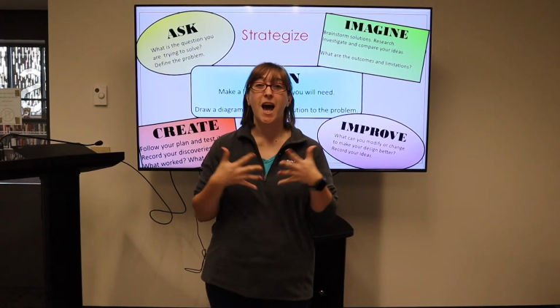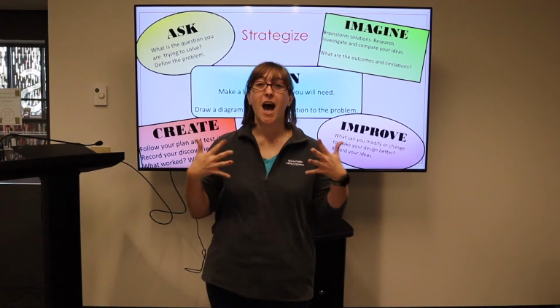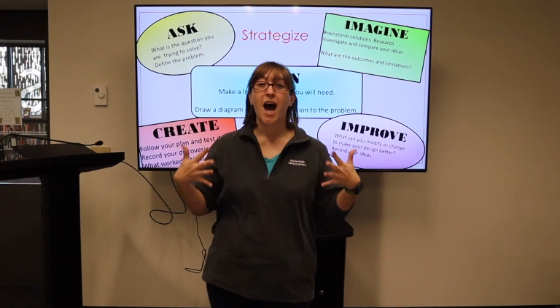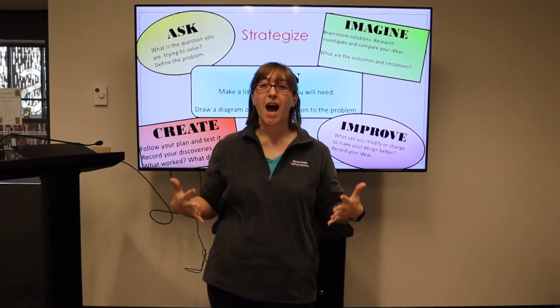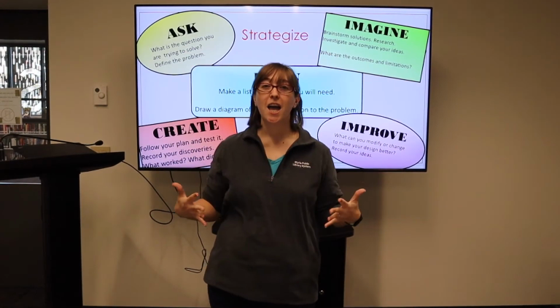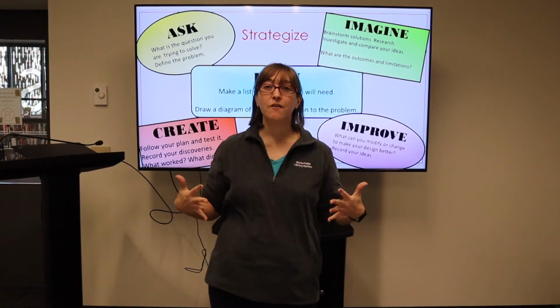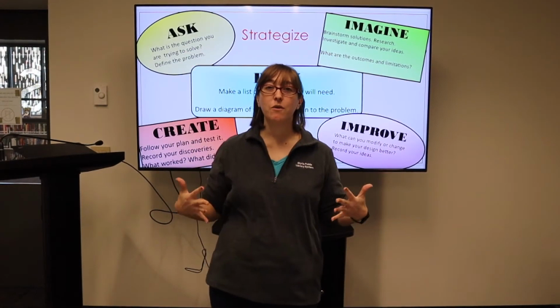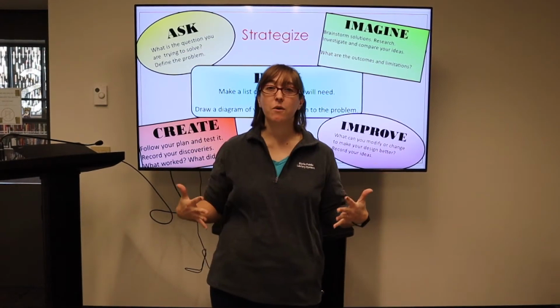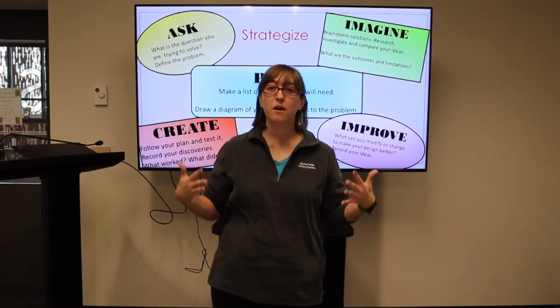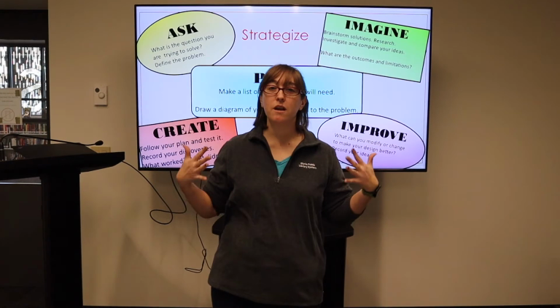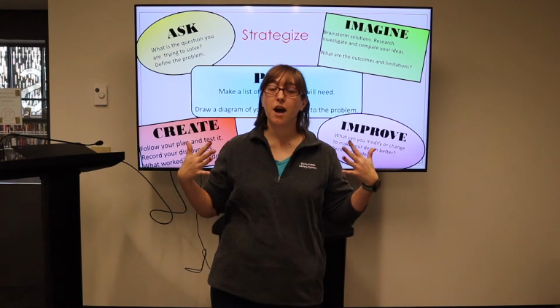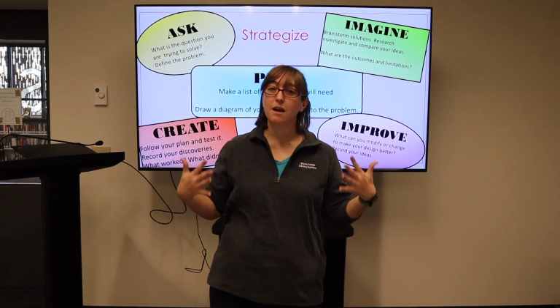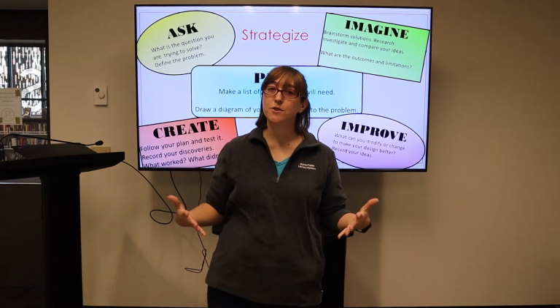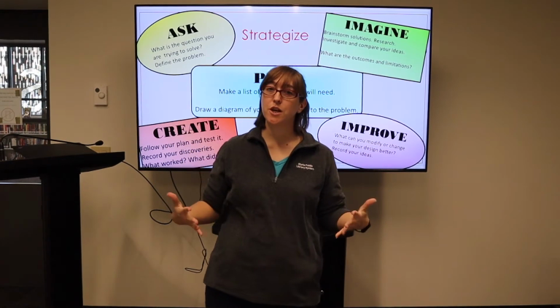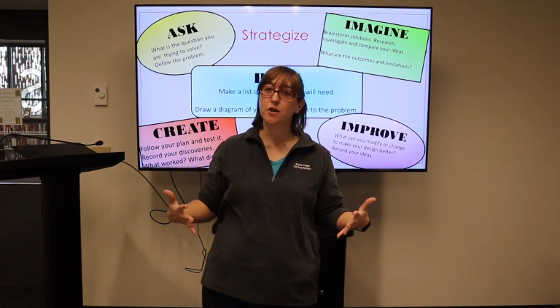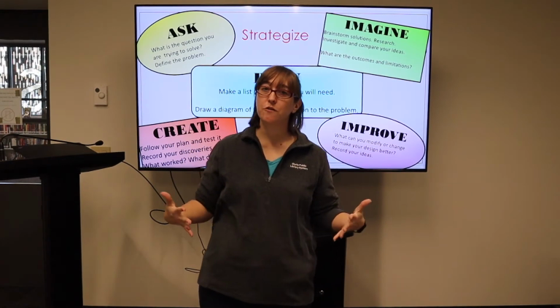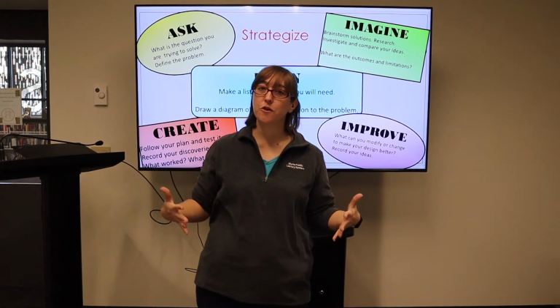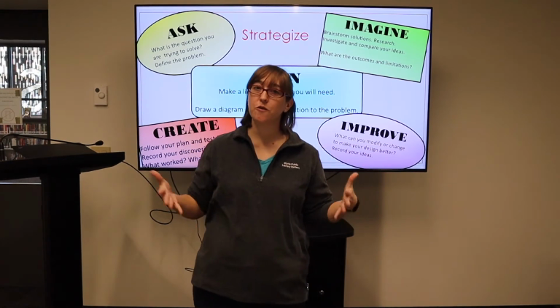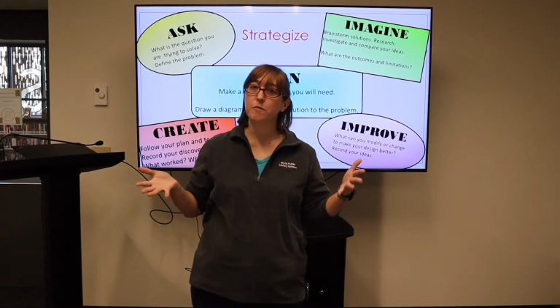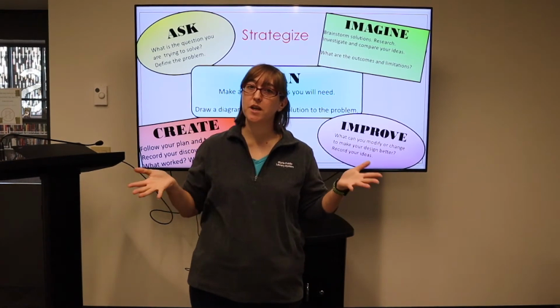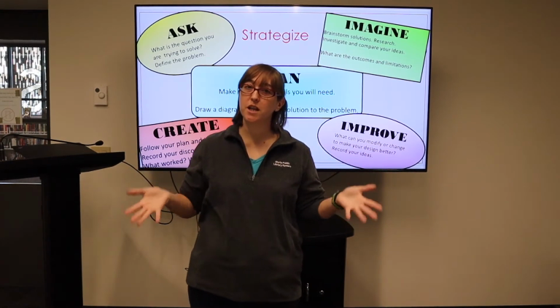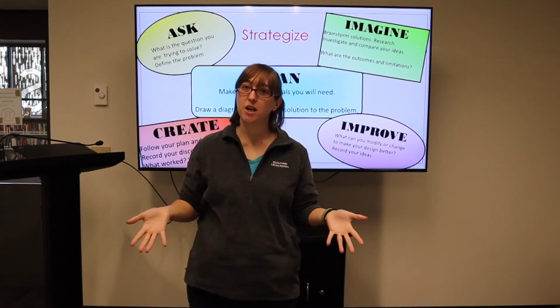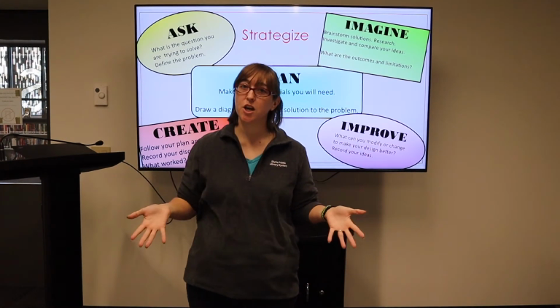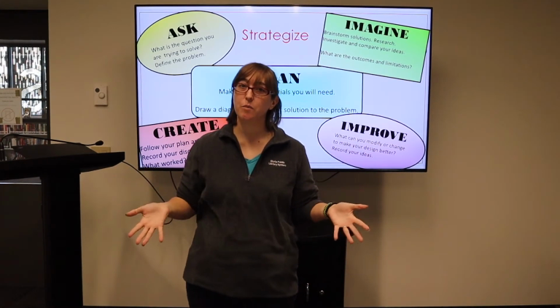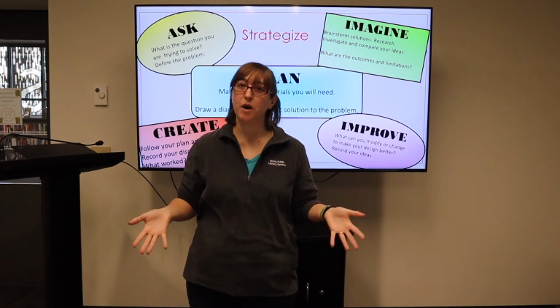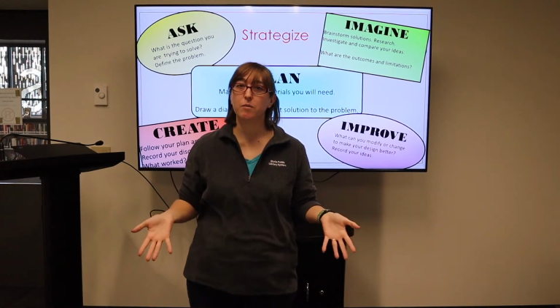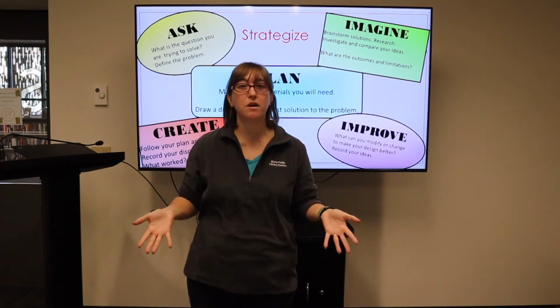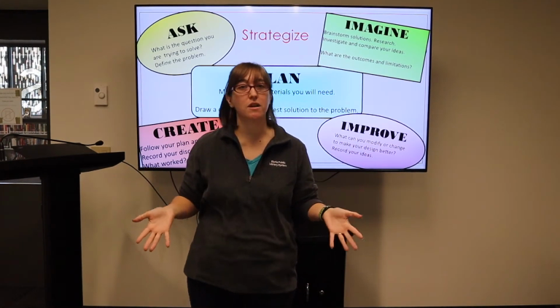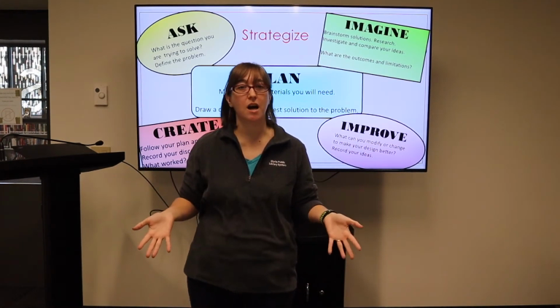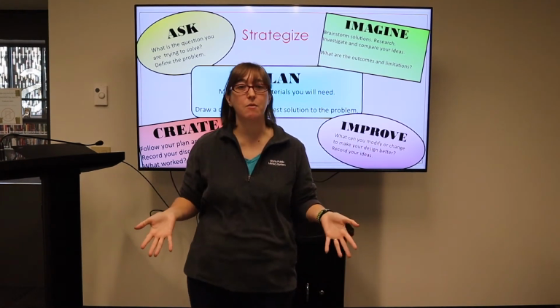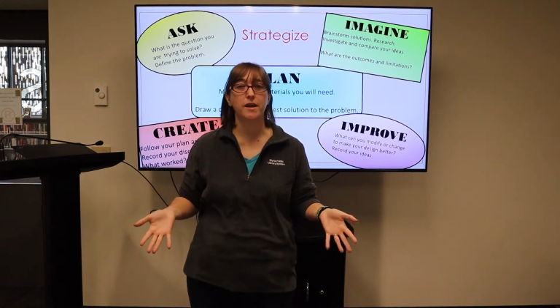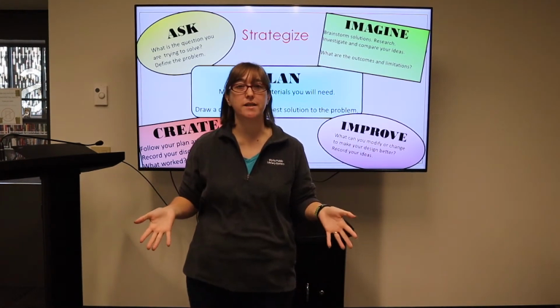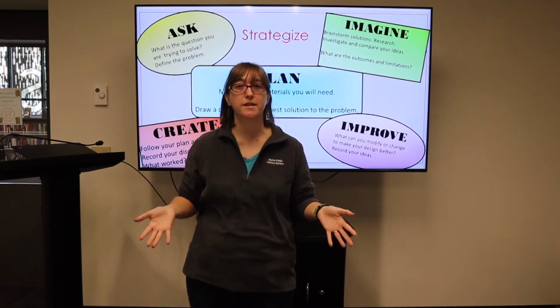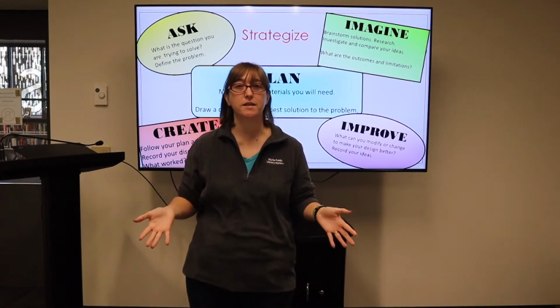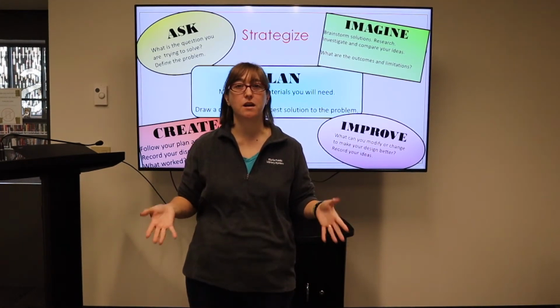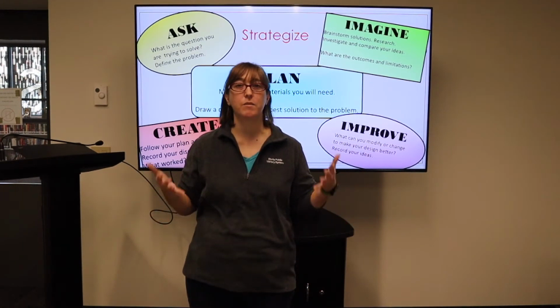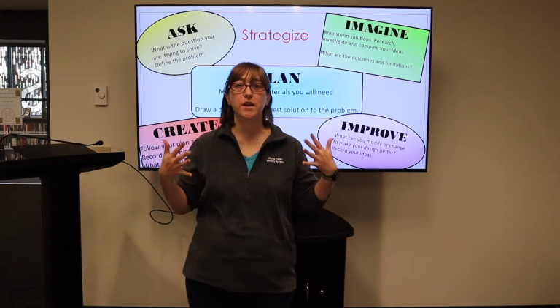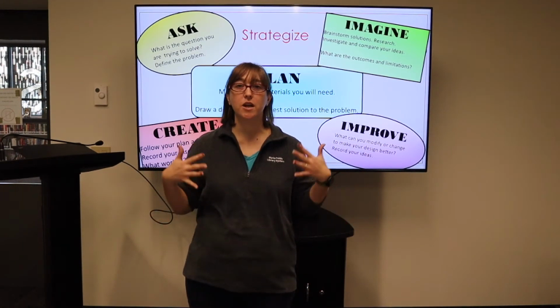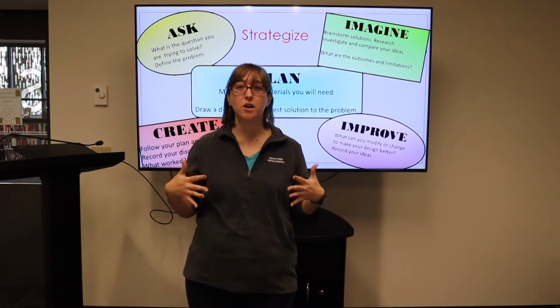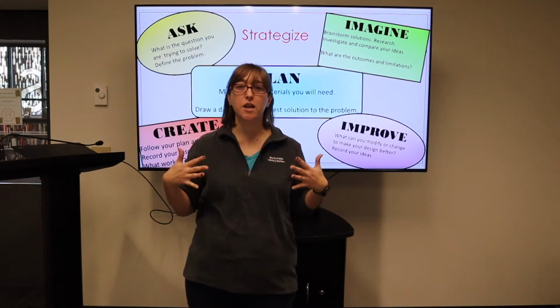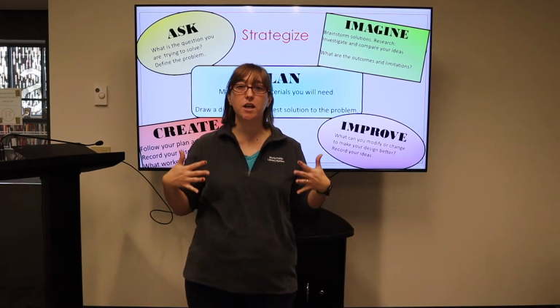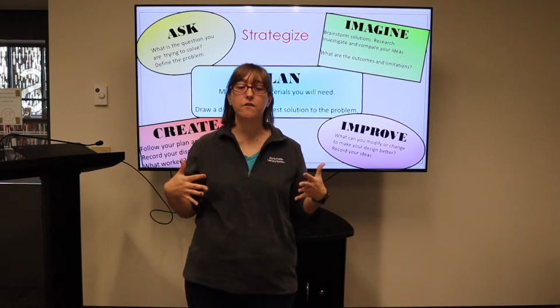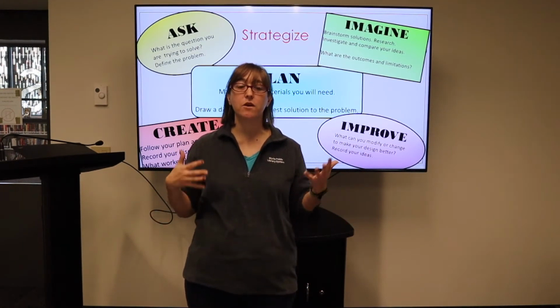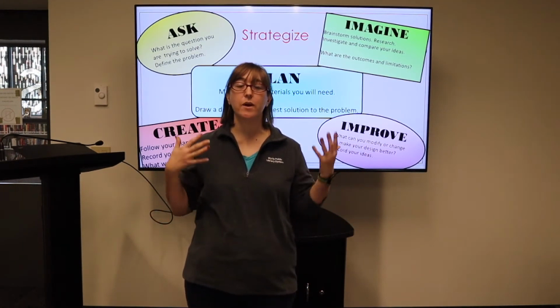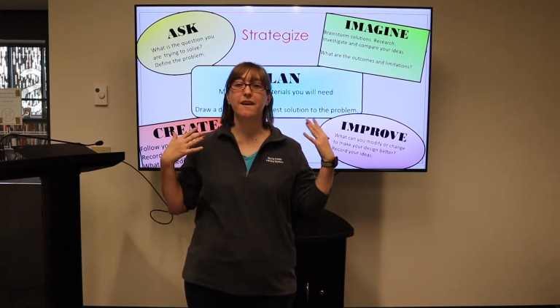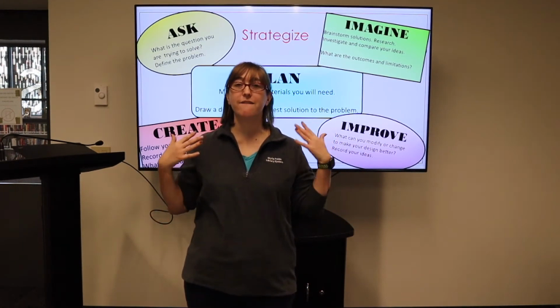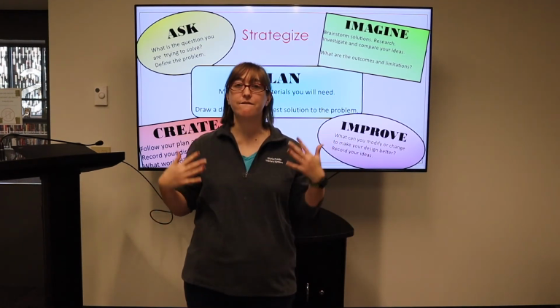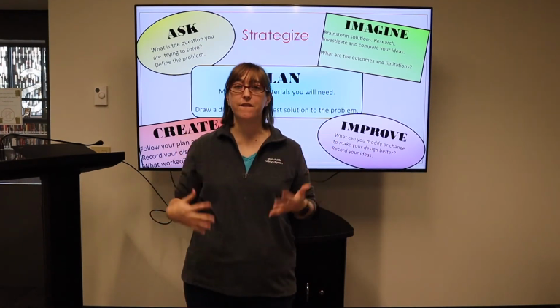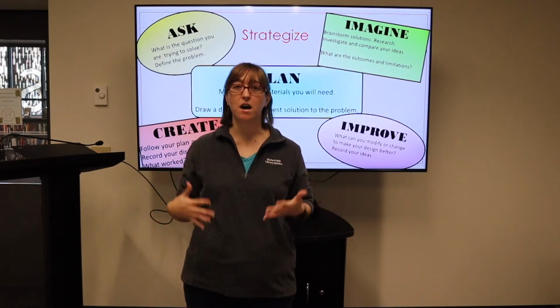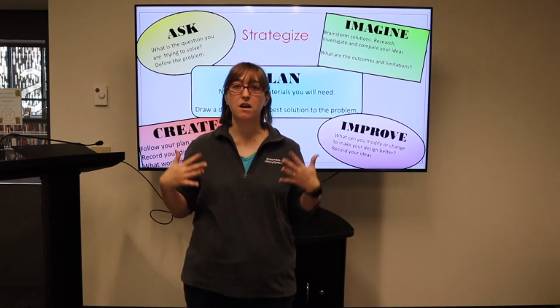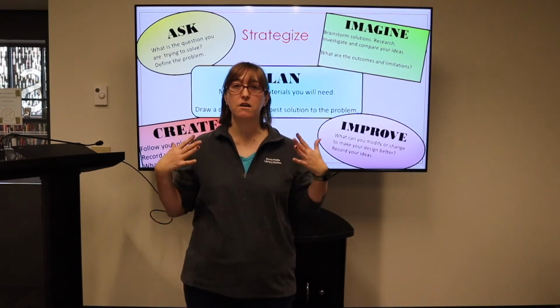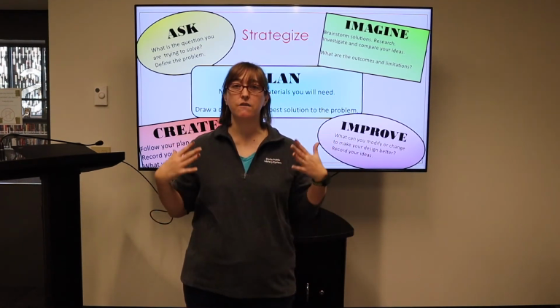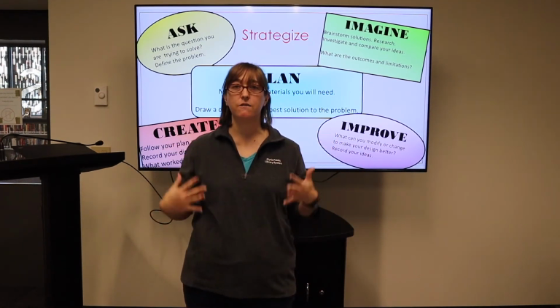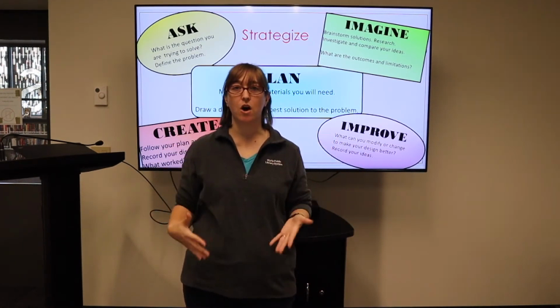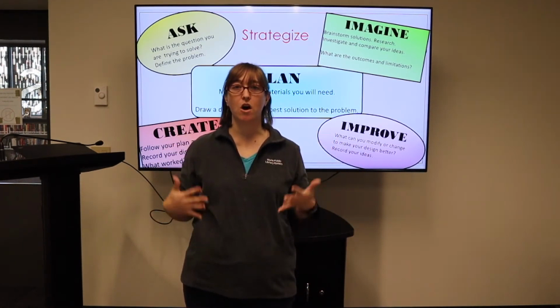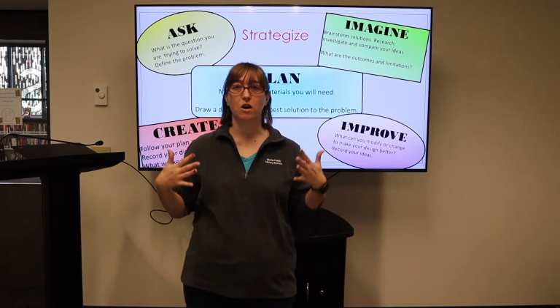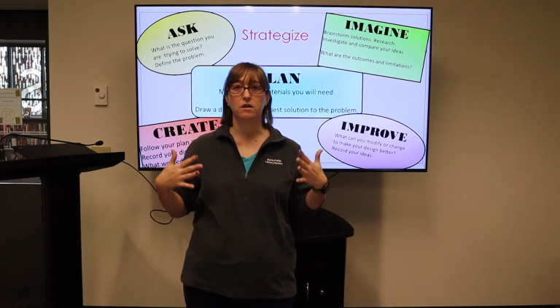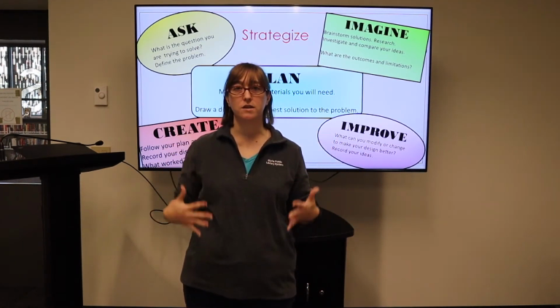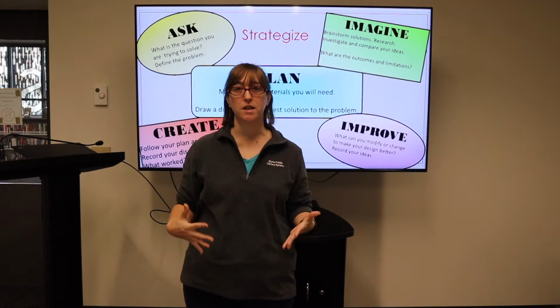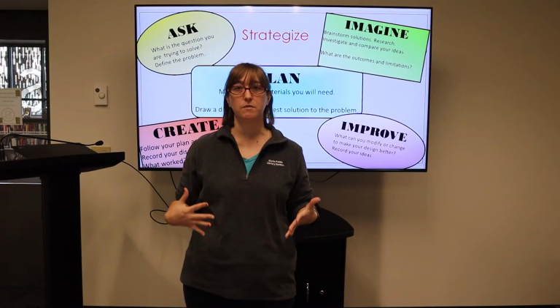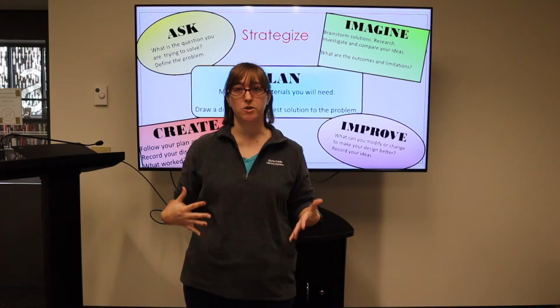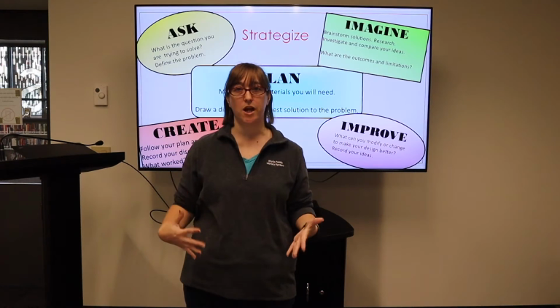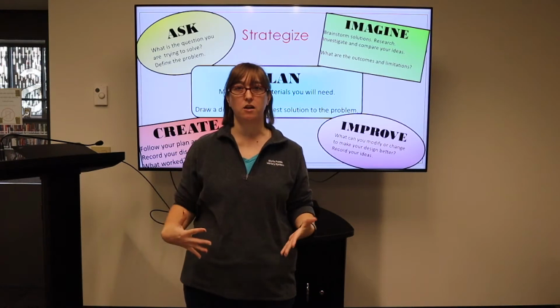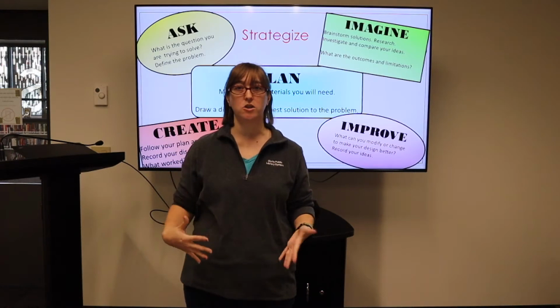Hi, everyone. I'm Jennifer from the Elyria Public Library System. I'm here to give you a fun fall STEAM challenge.